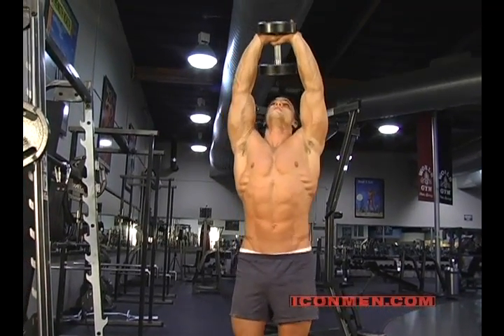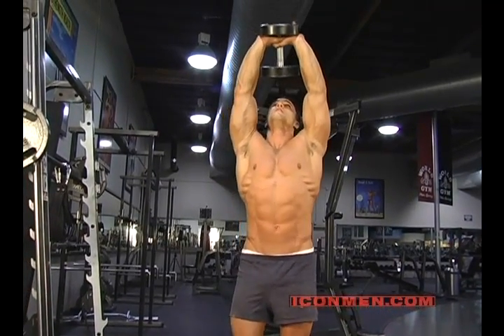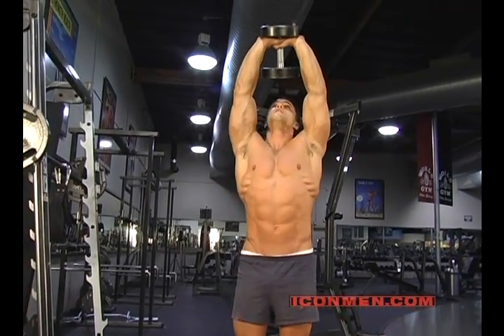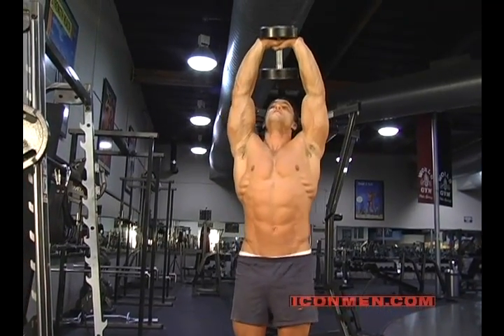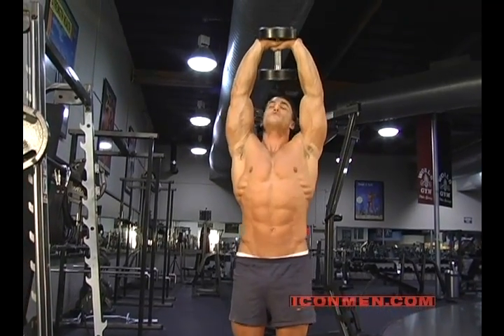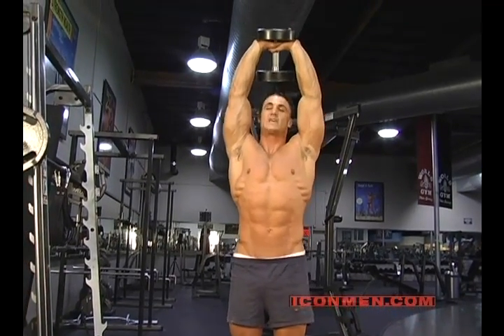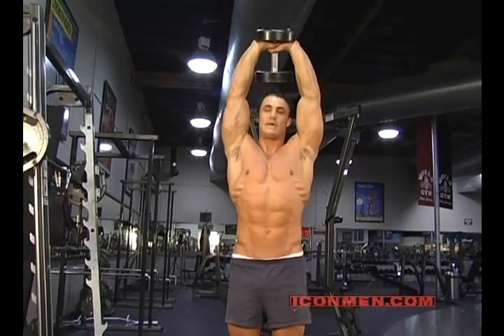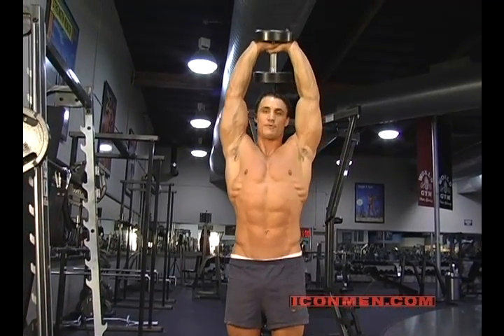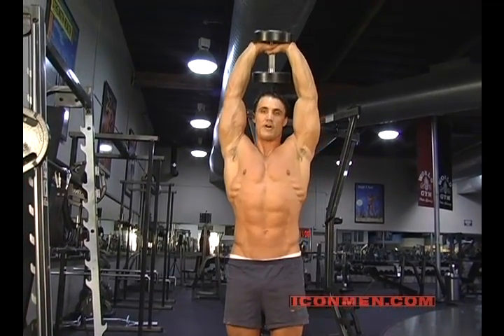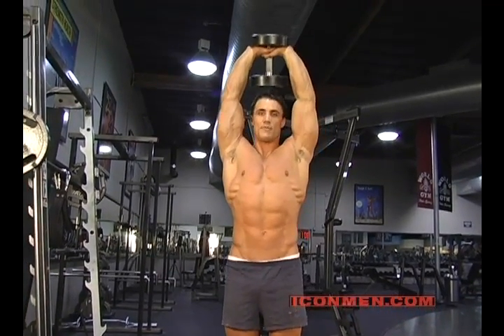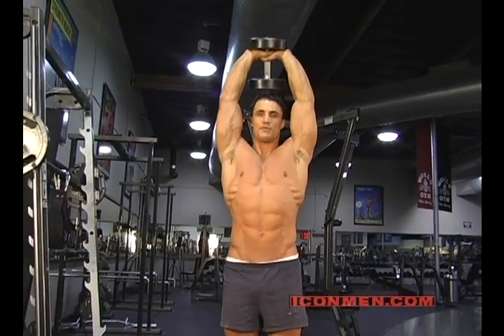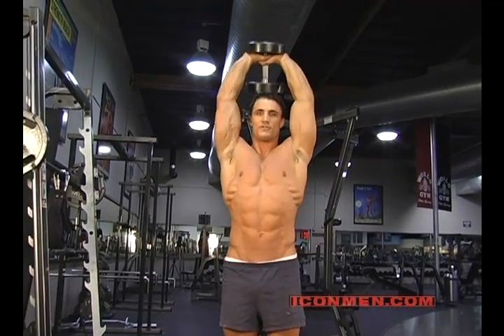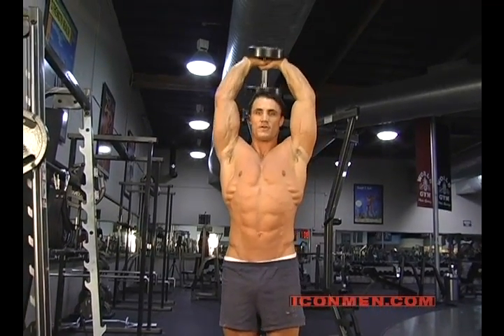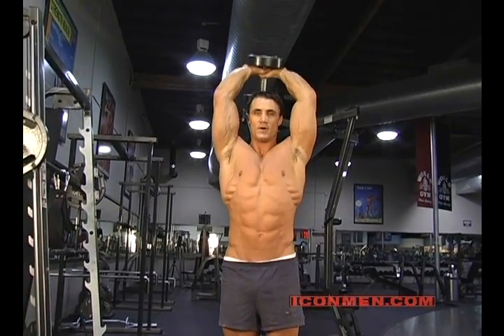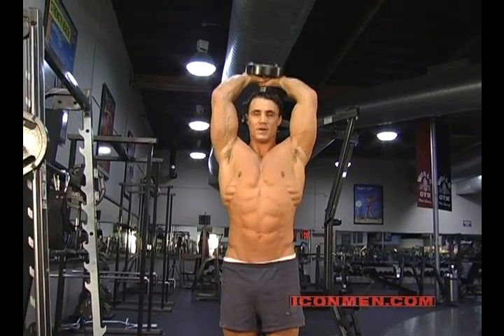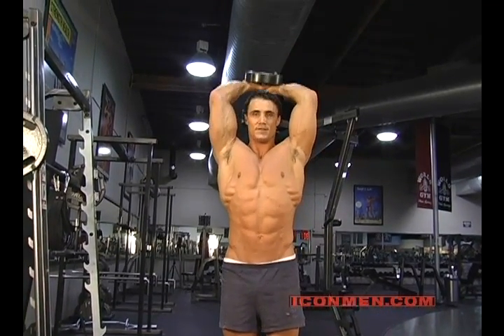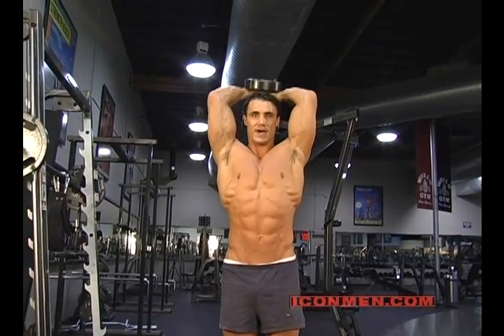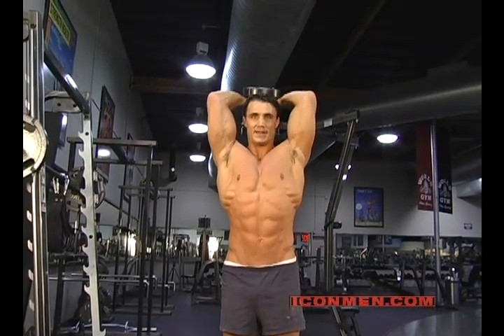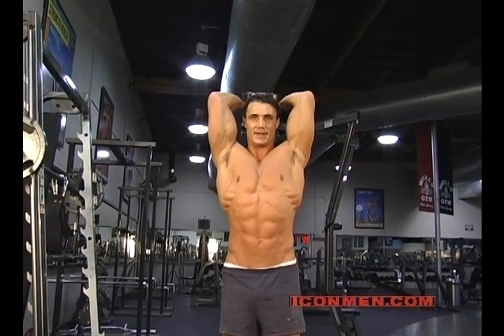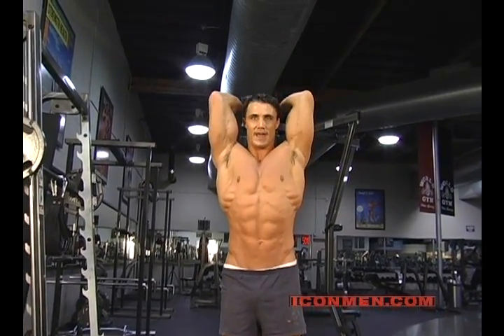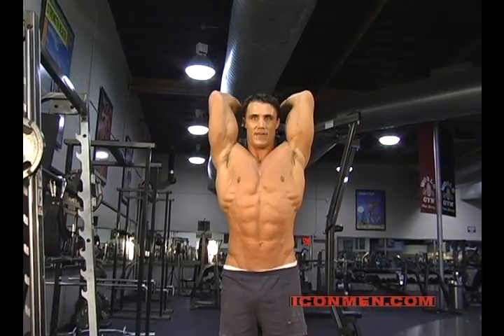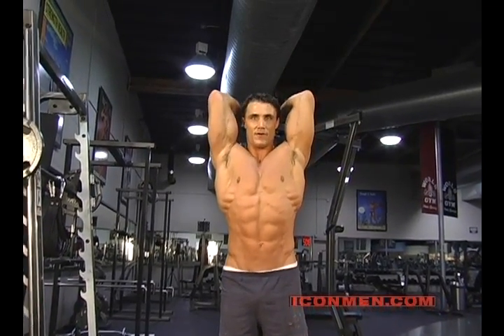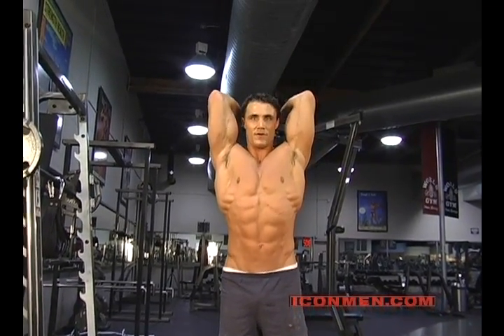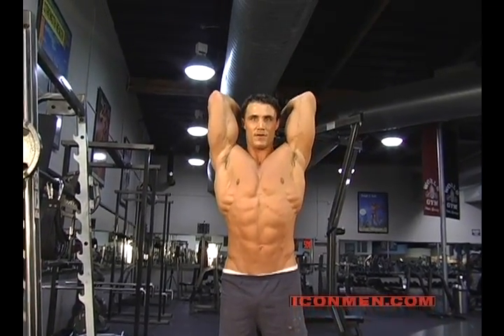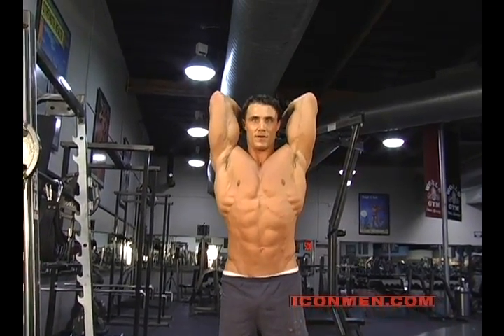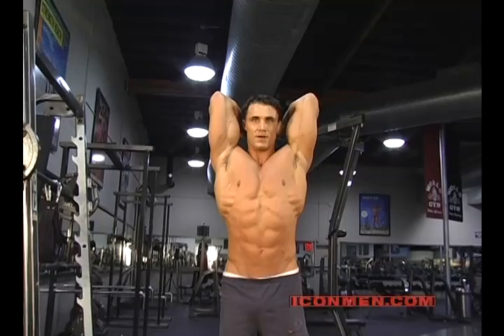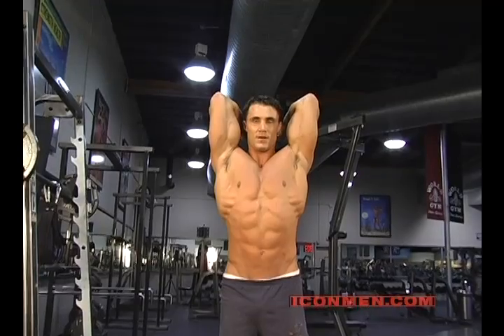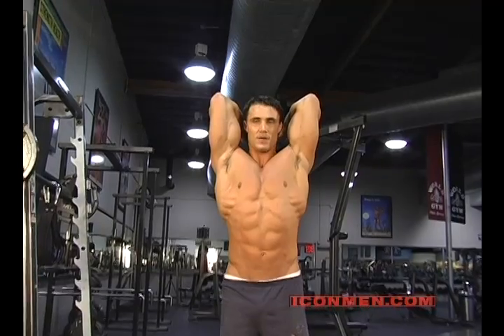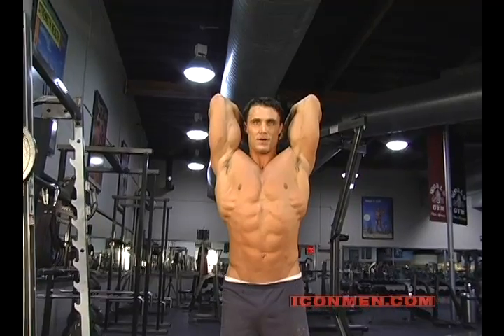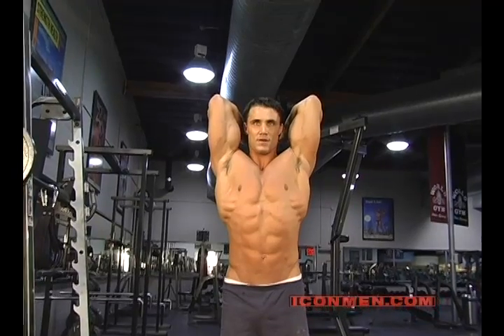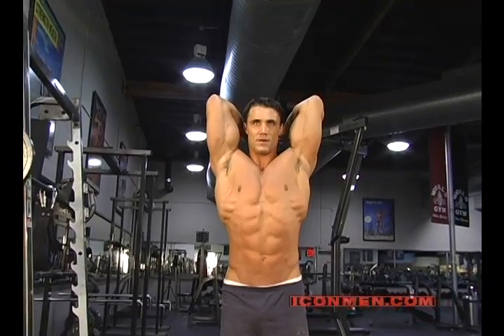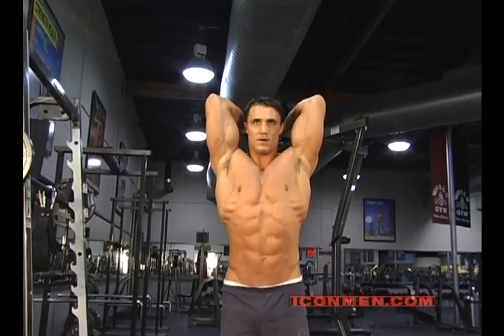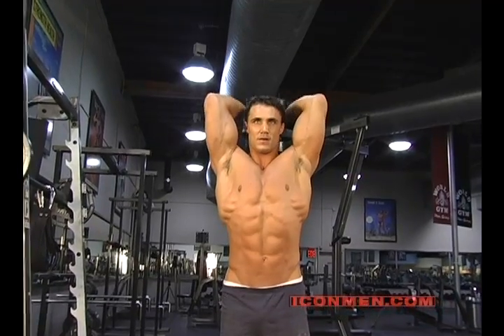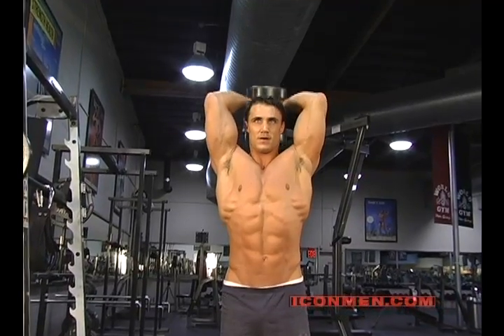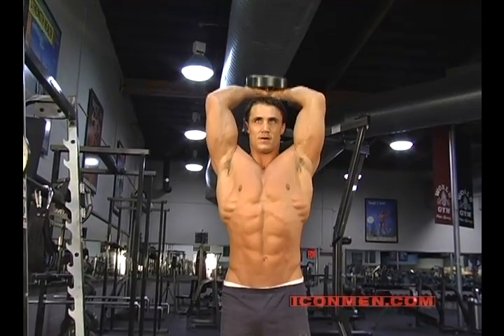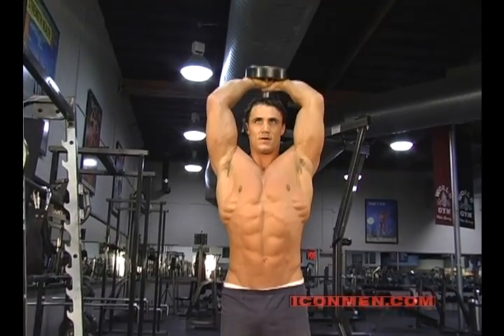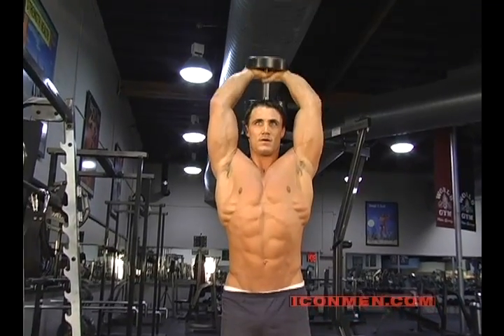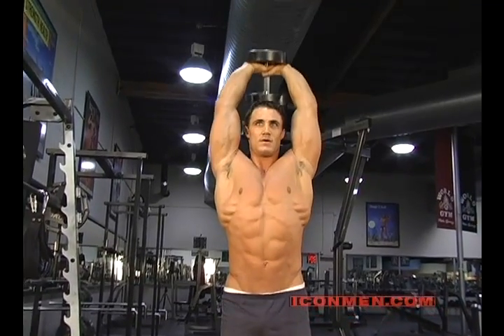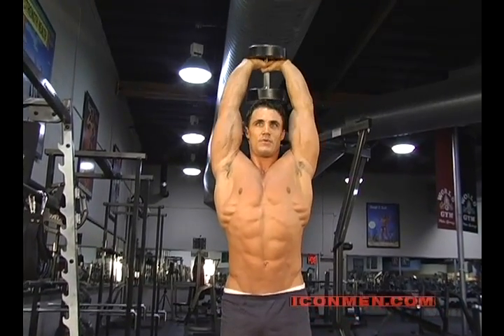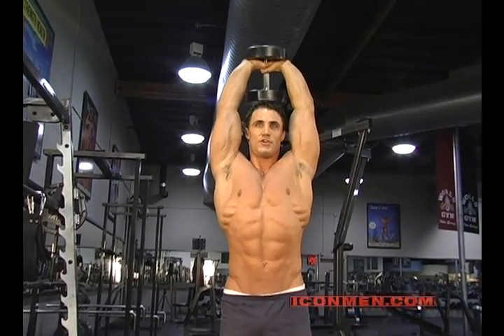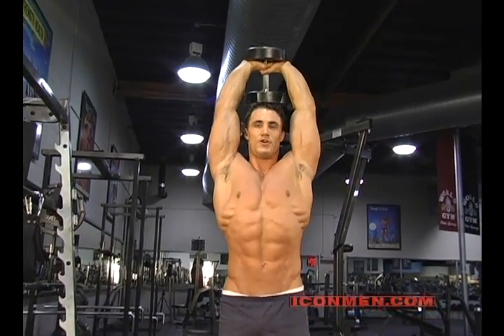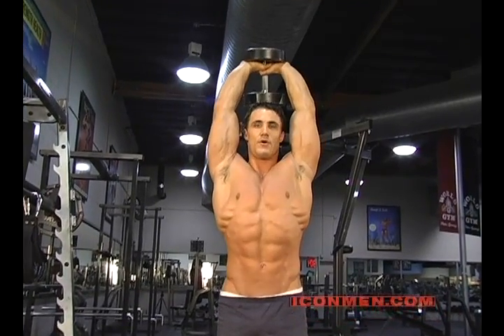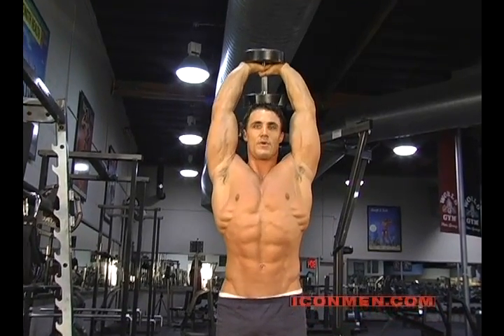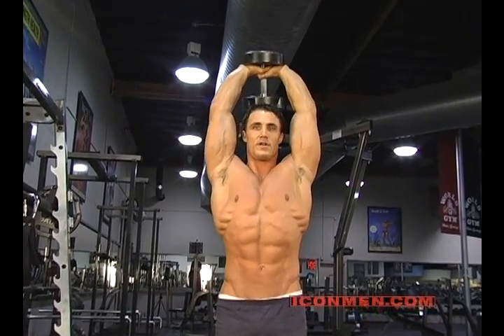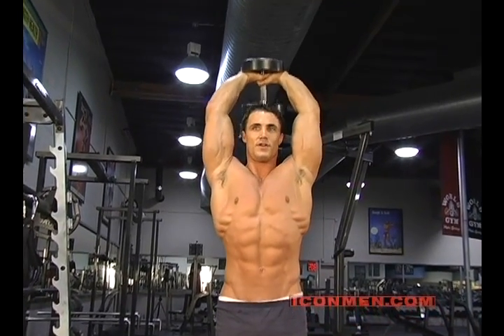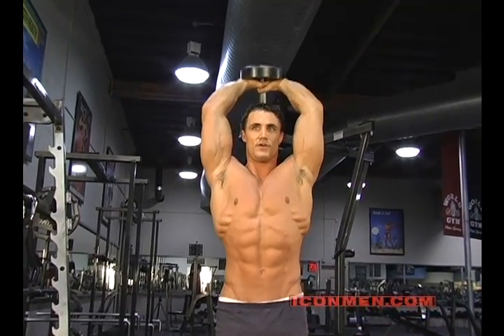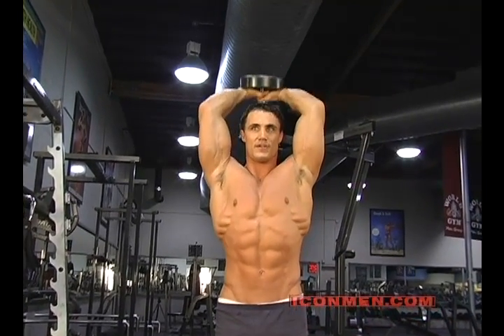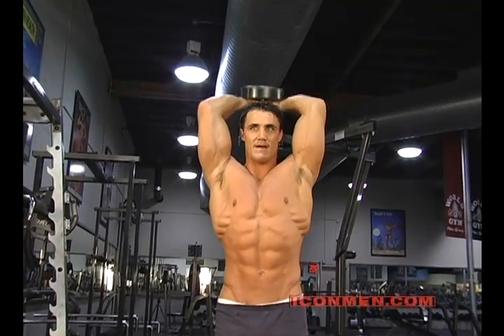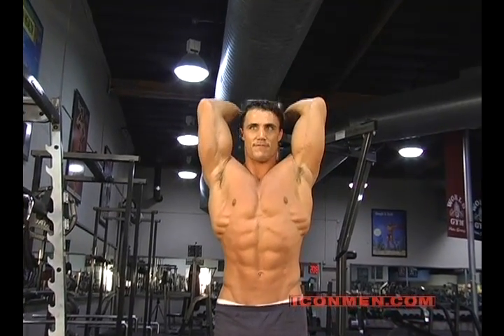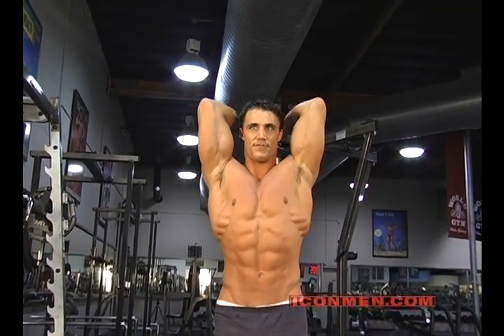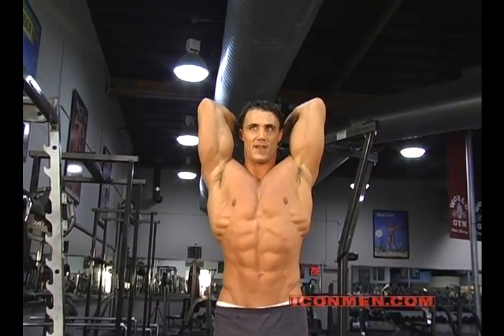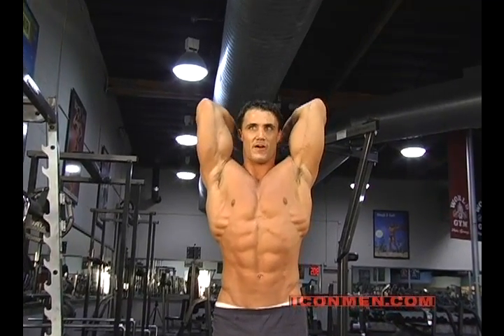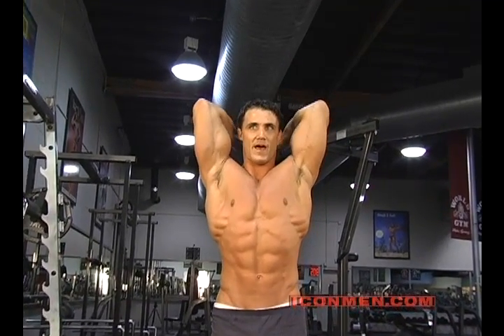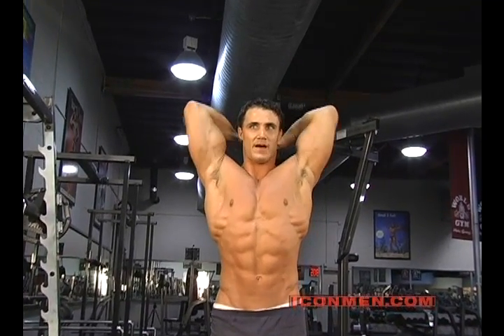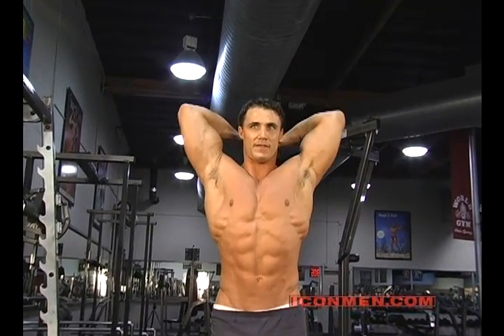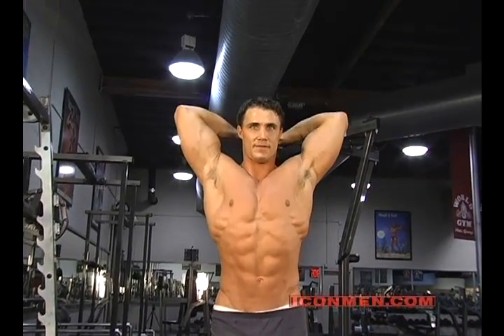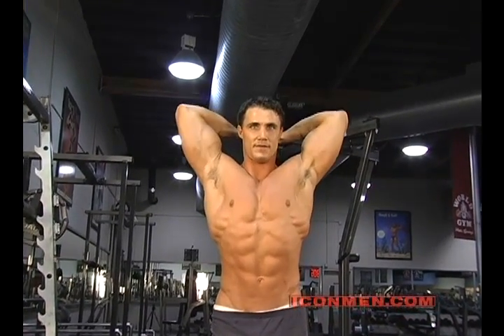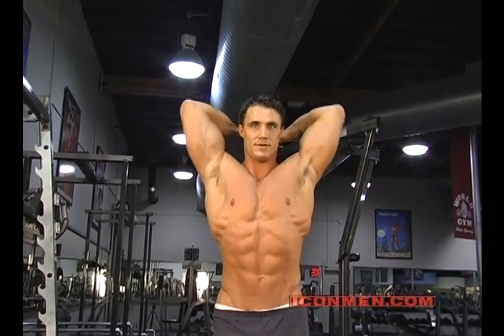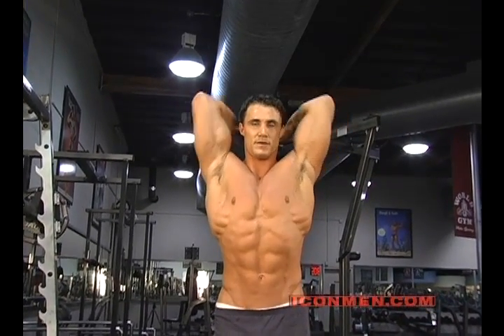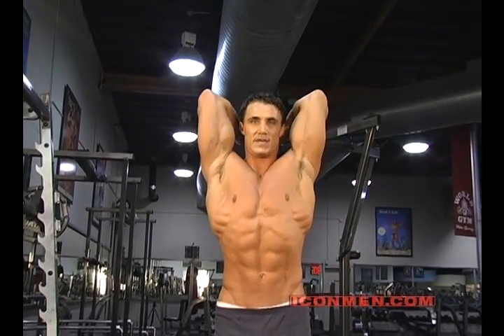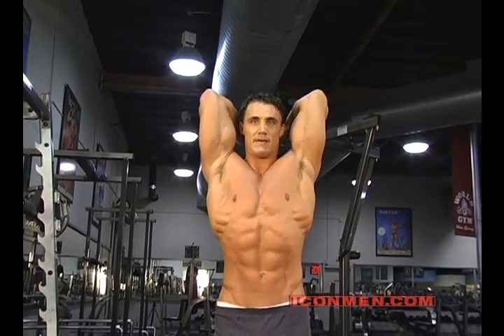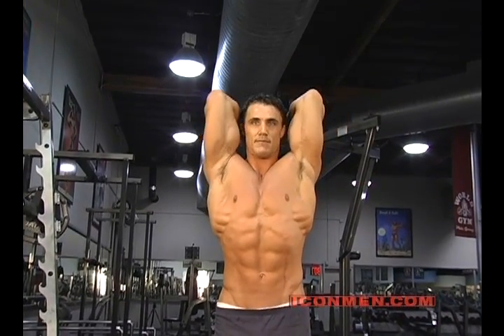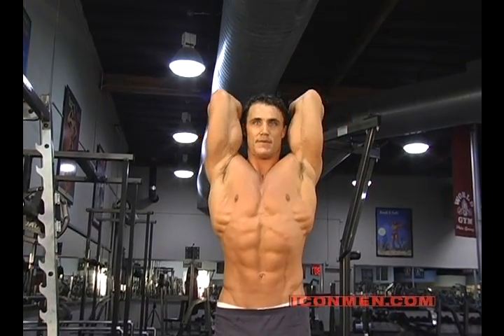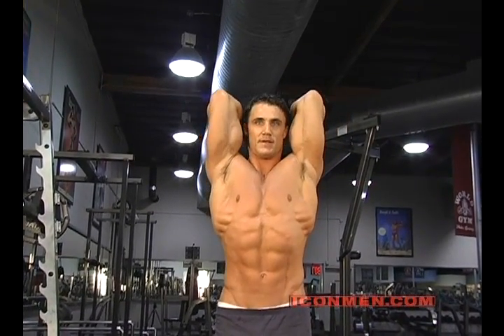You just want to keep your elbows tight together. What you don't want to do is have them flare out — keep them in.